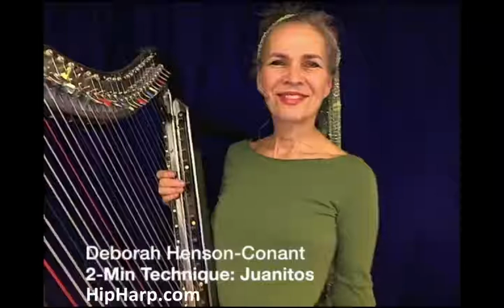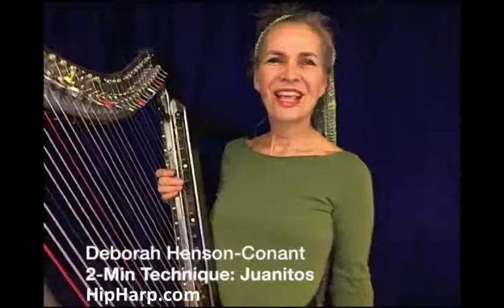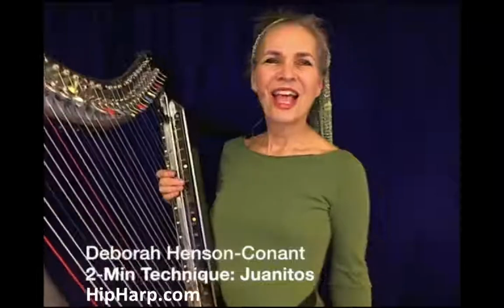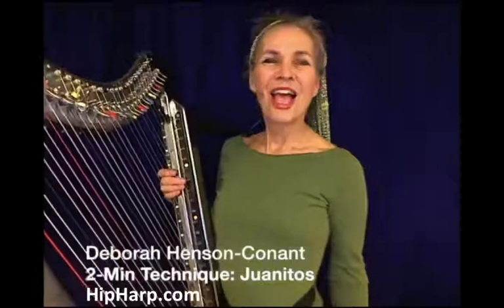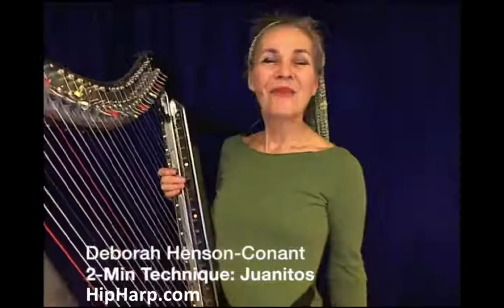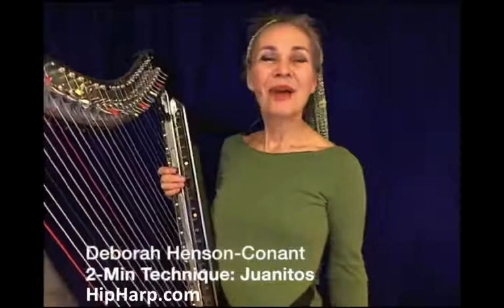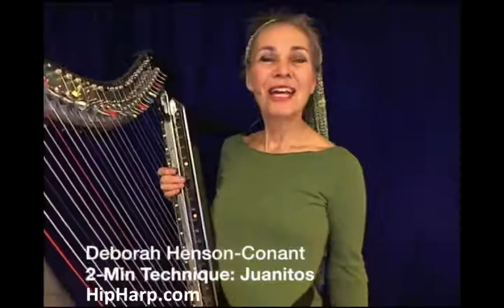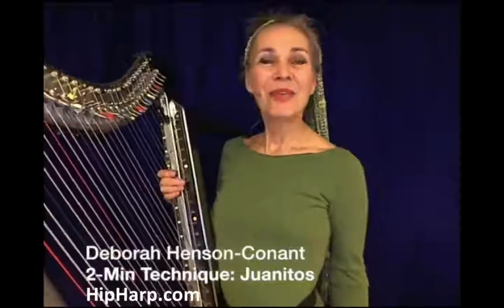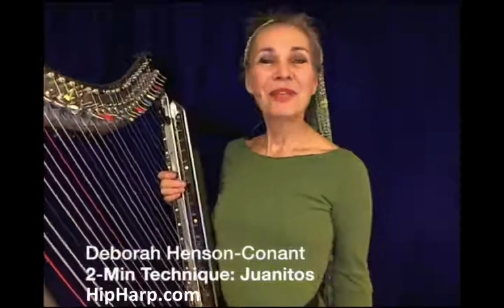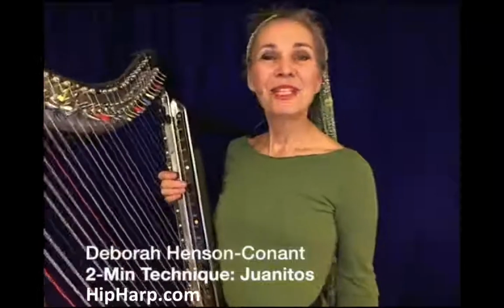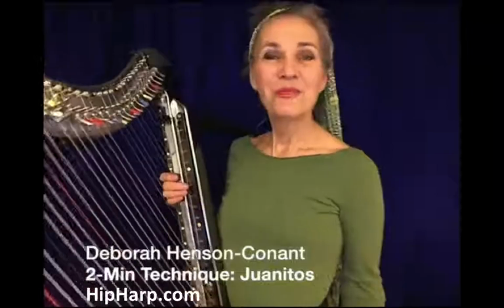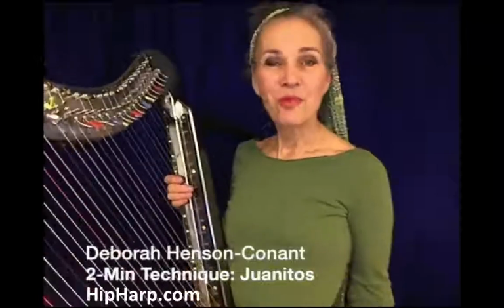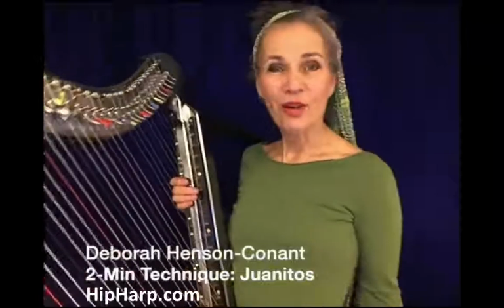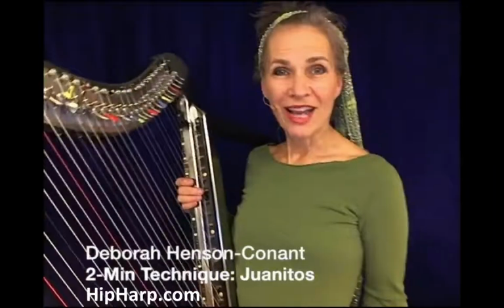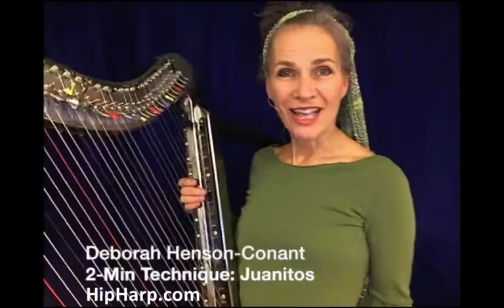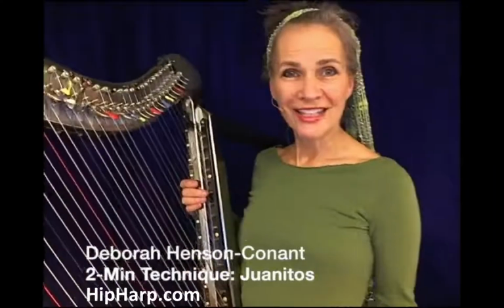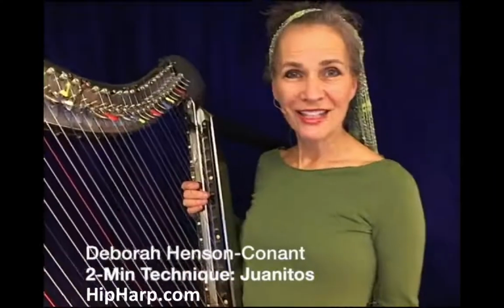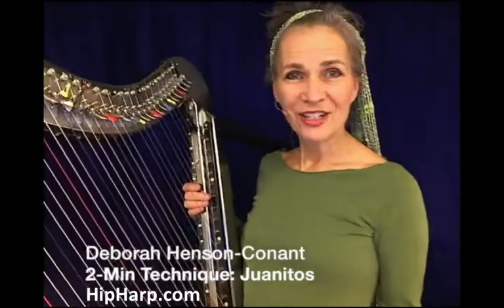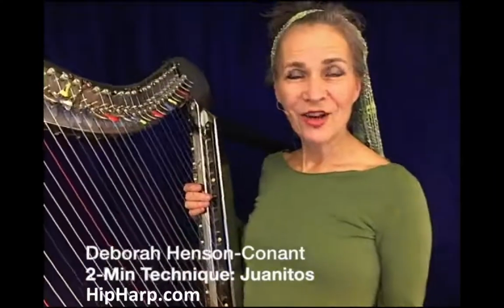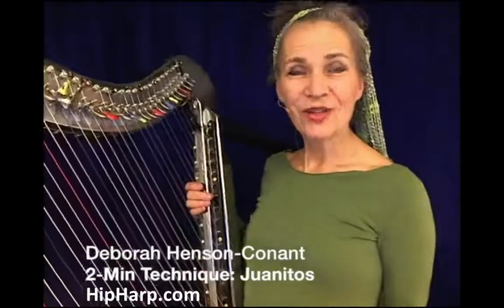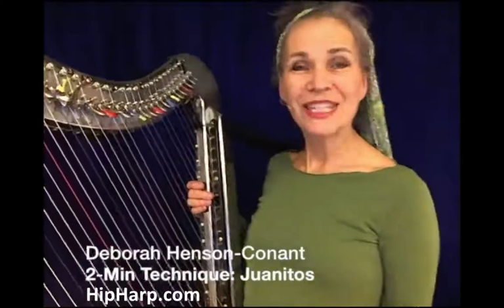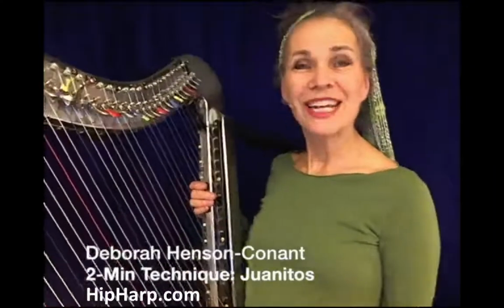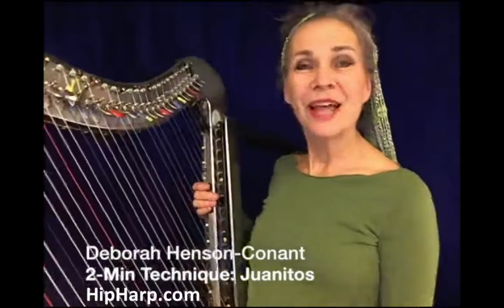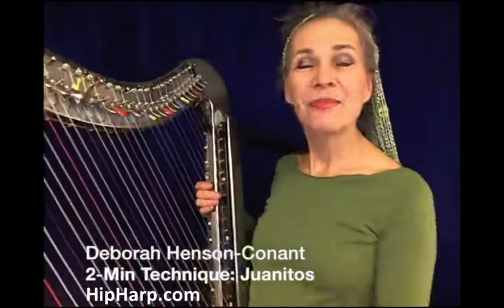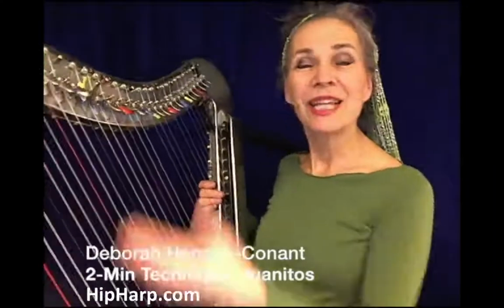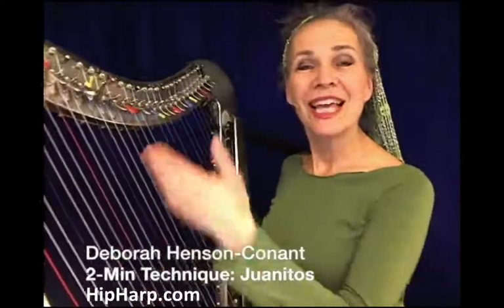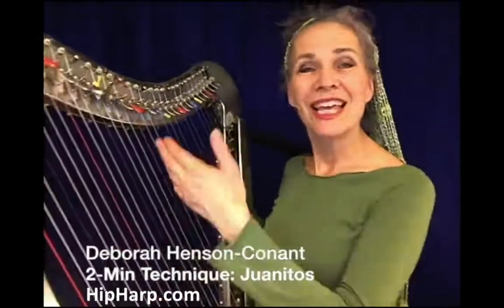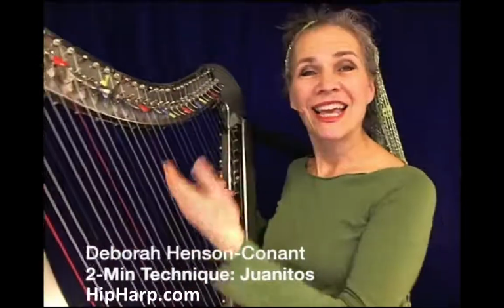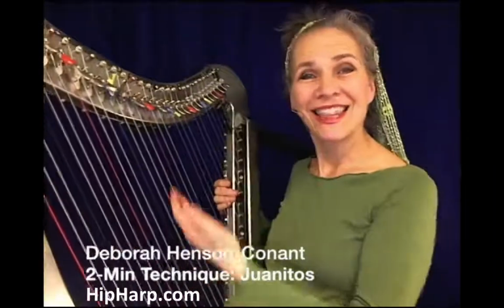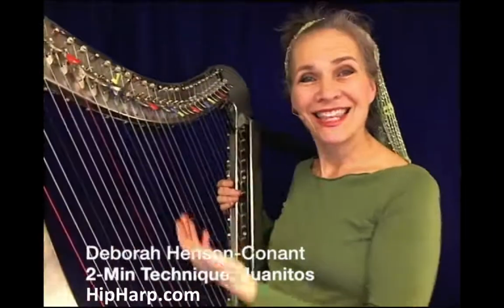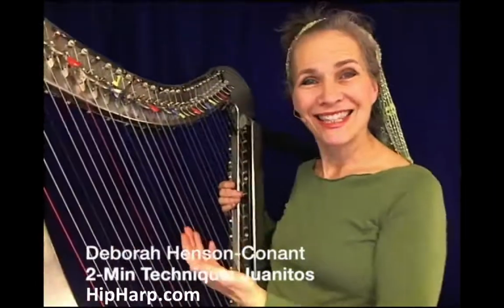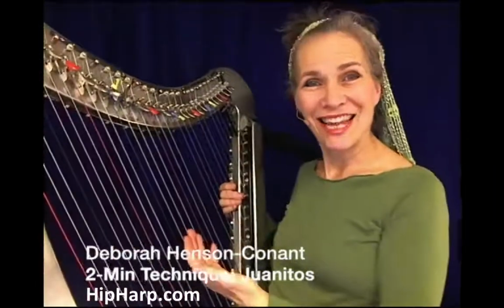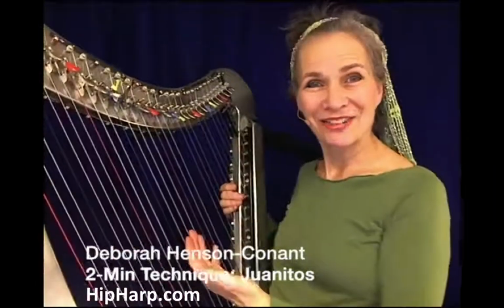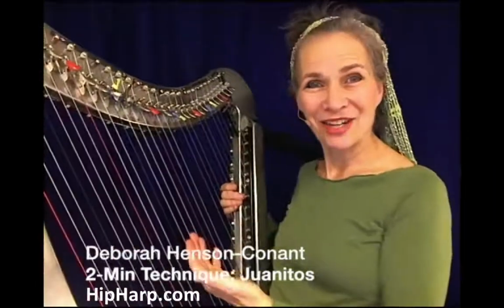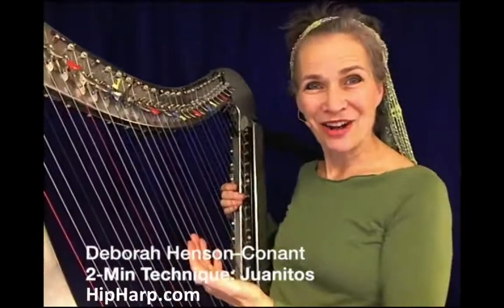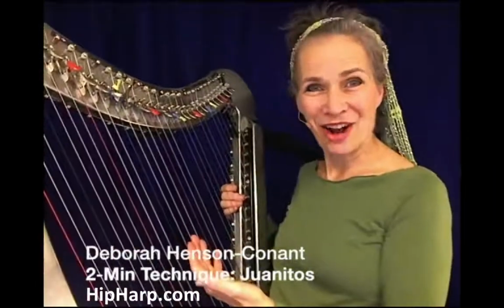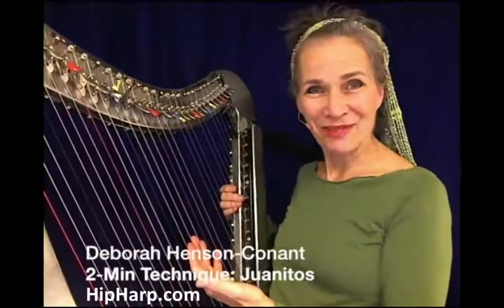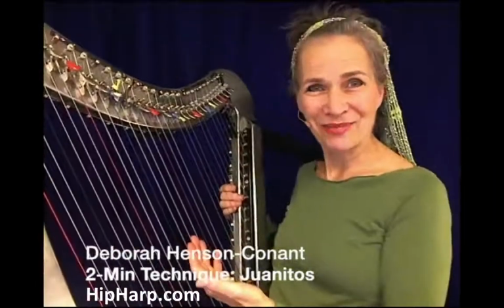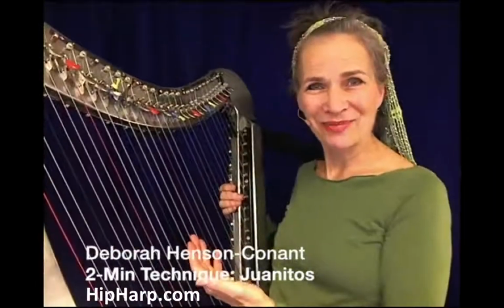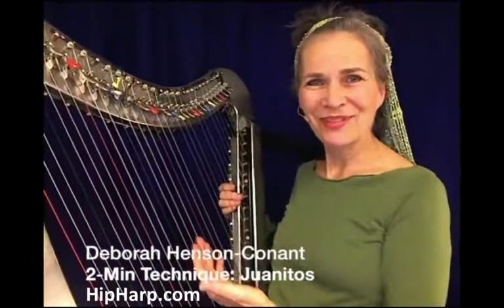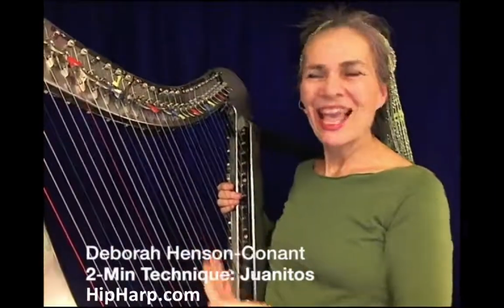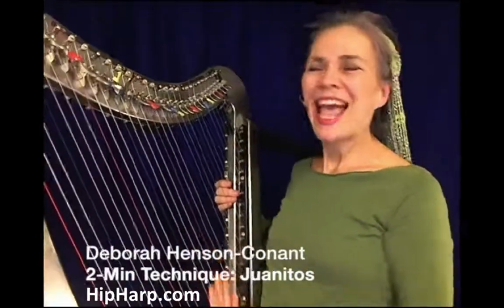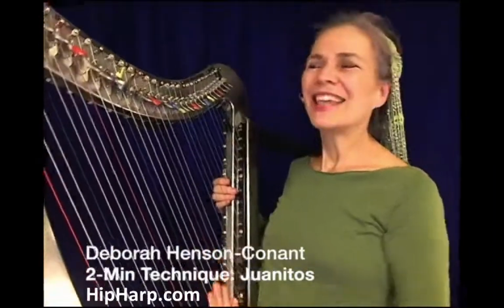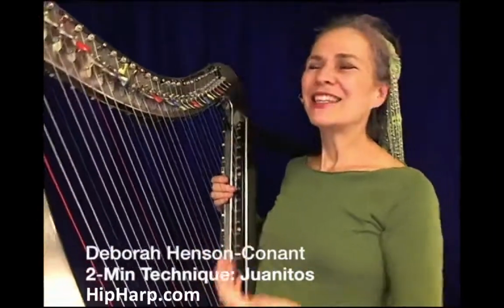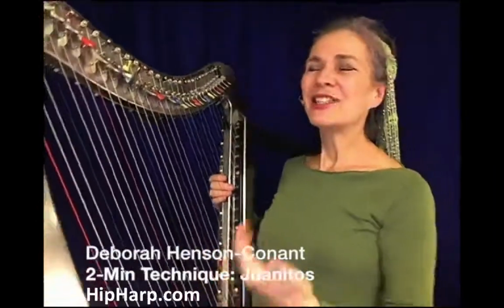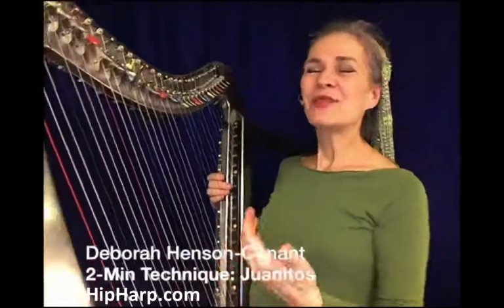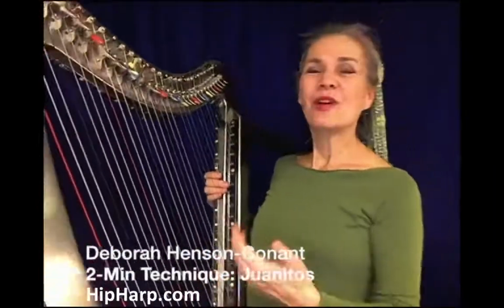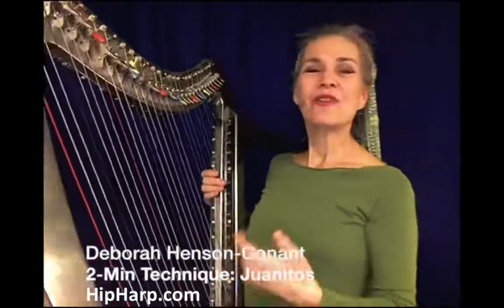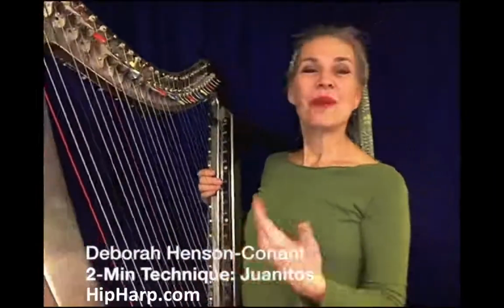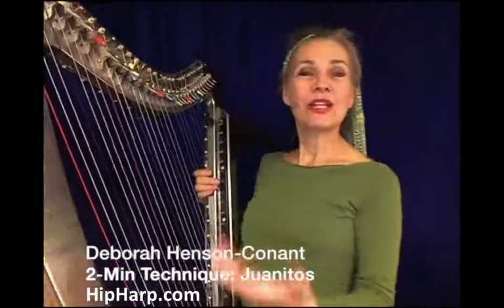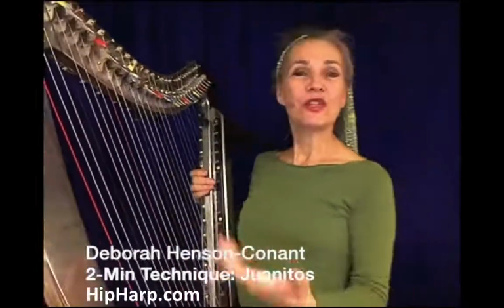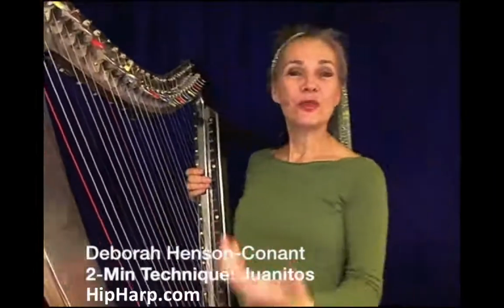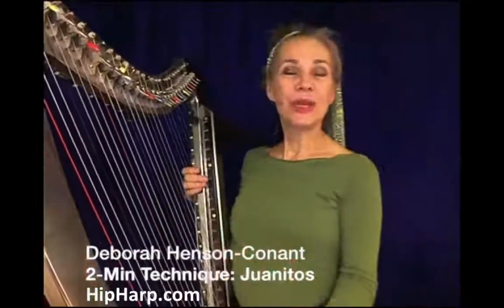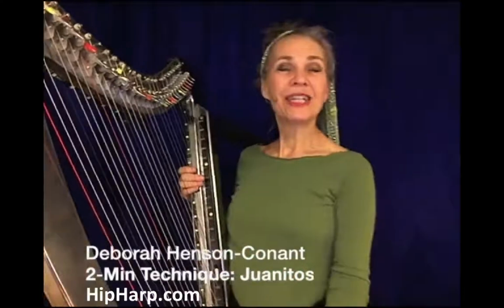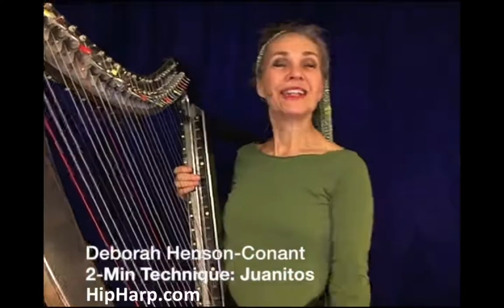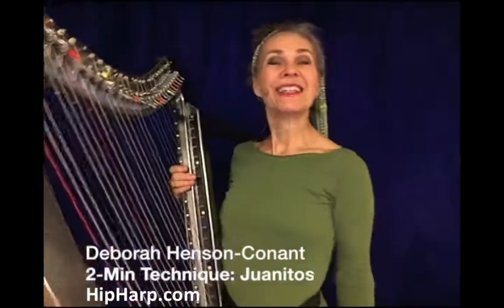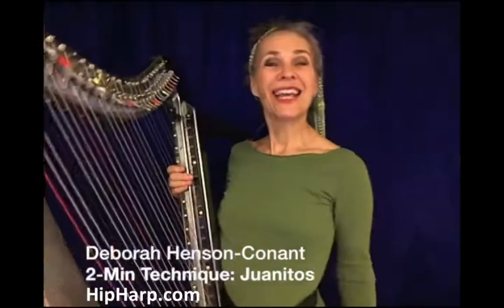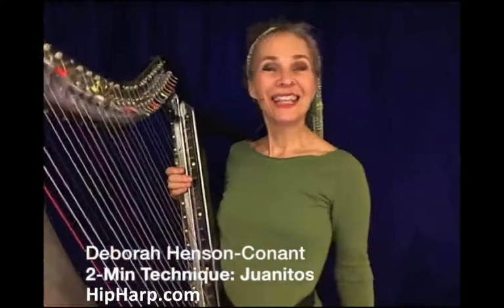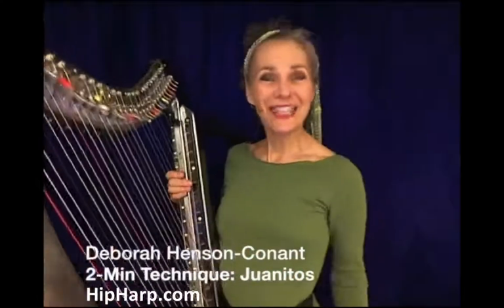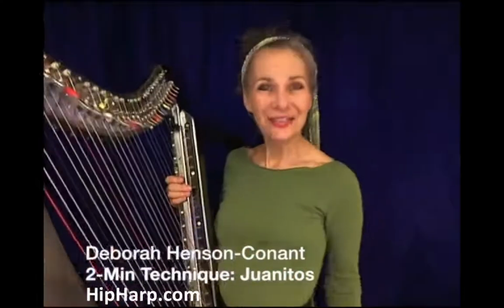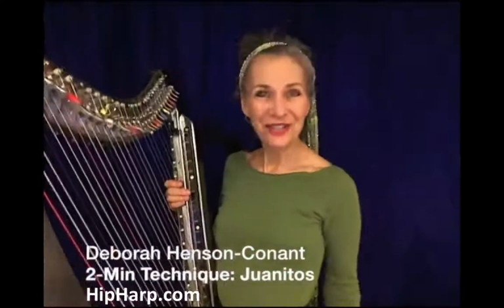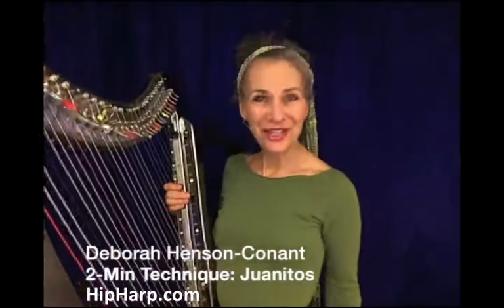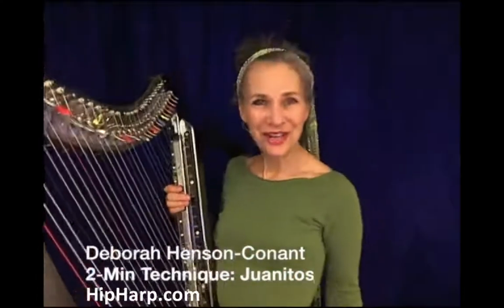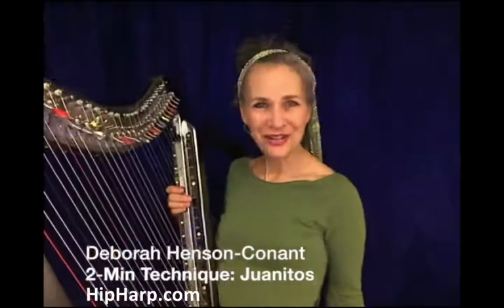My name is Deborah Hansen-Conant and I play the electric harp. This is one of my two-minute technique videos.